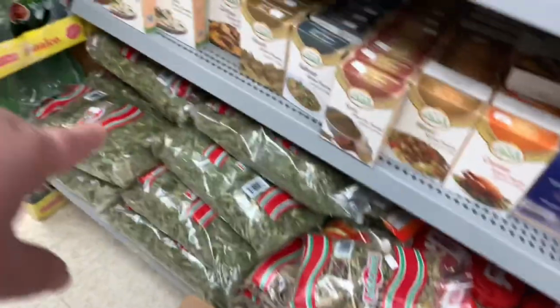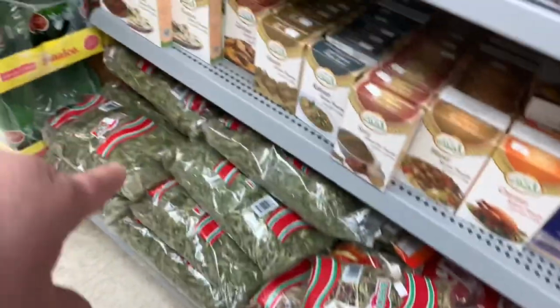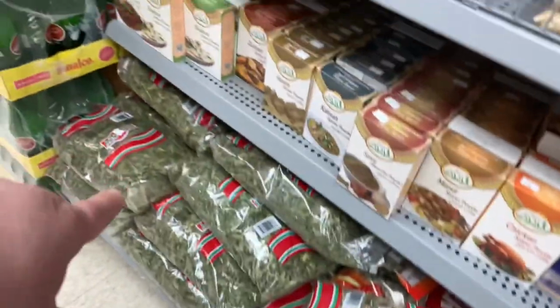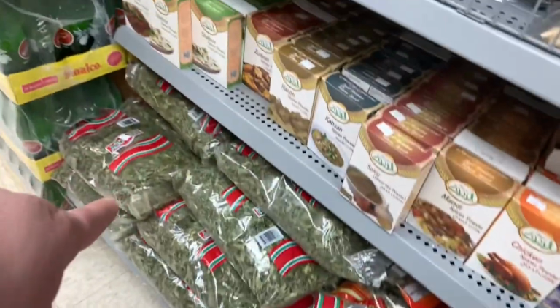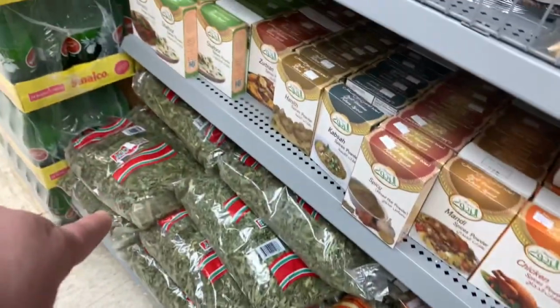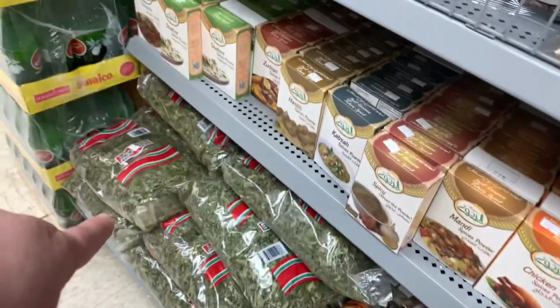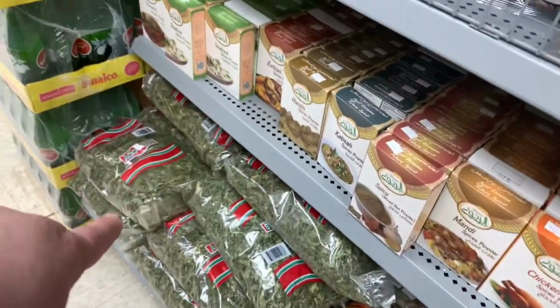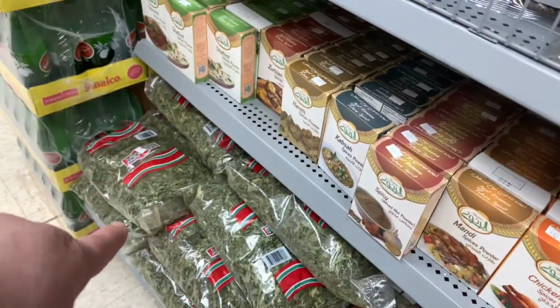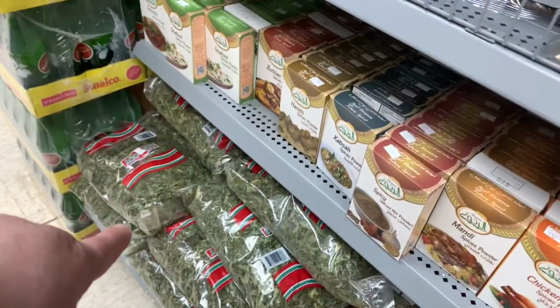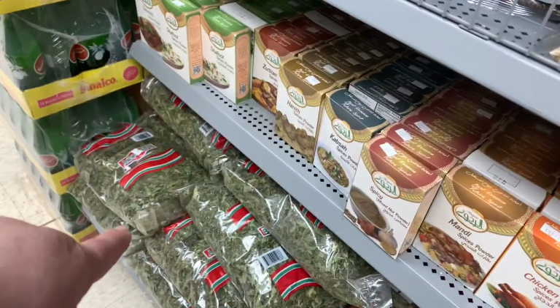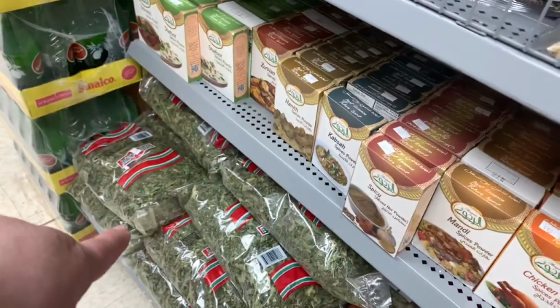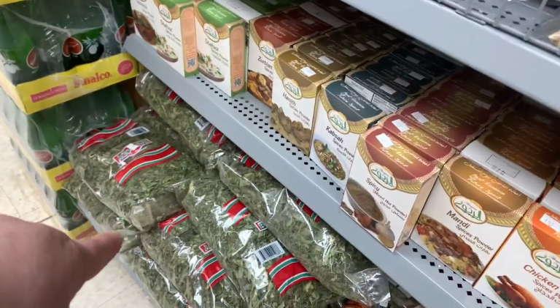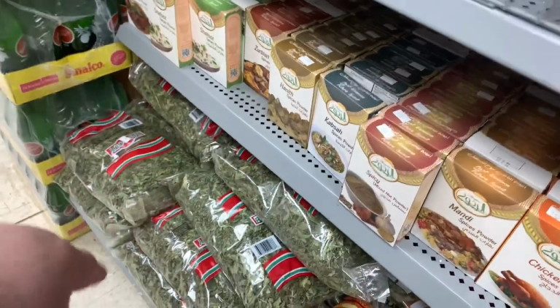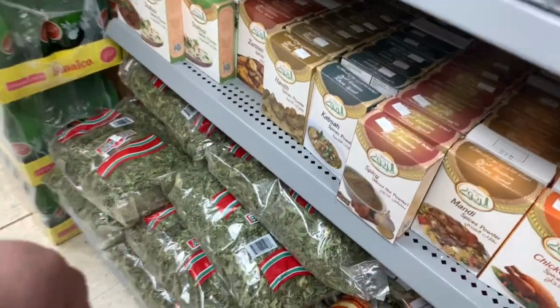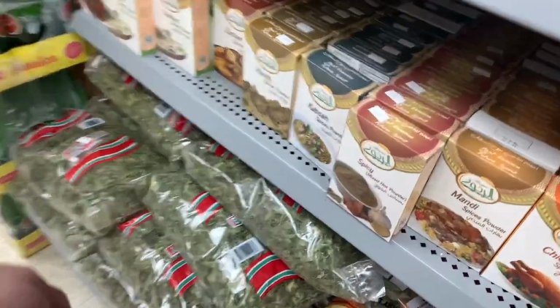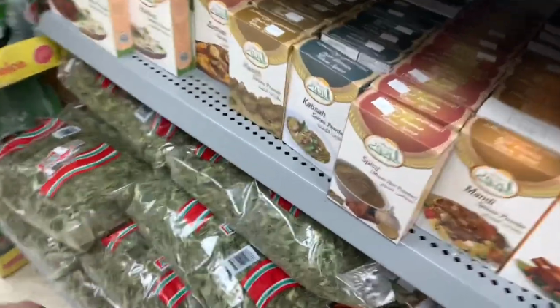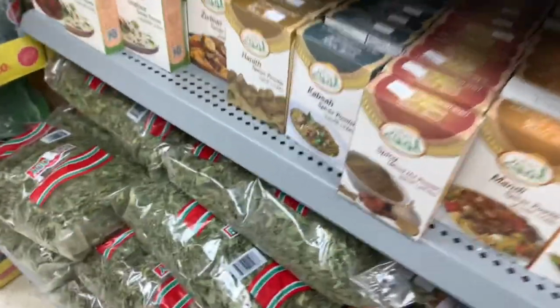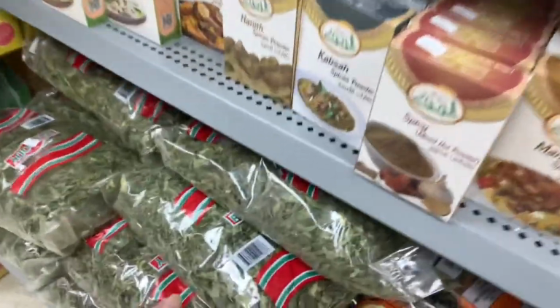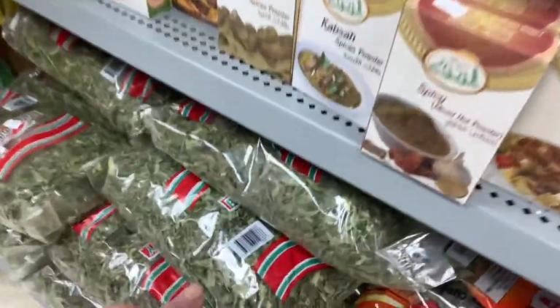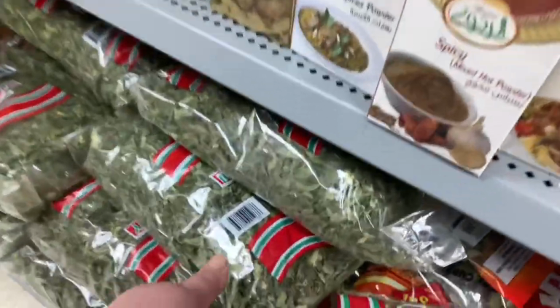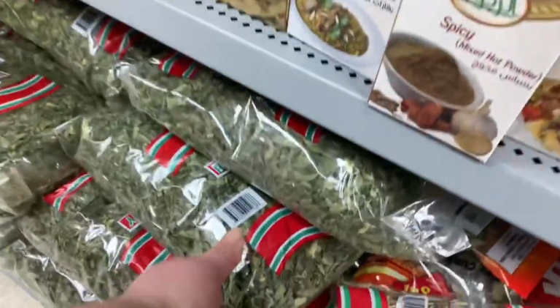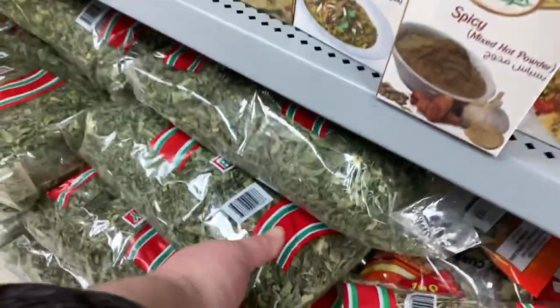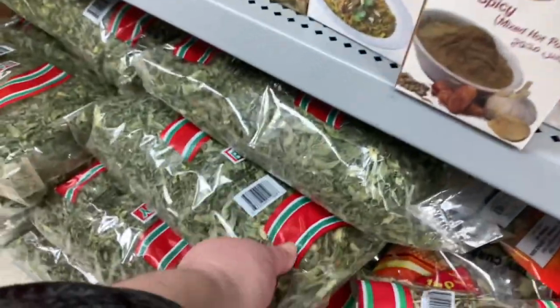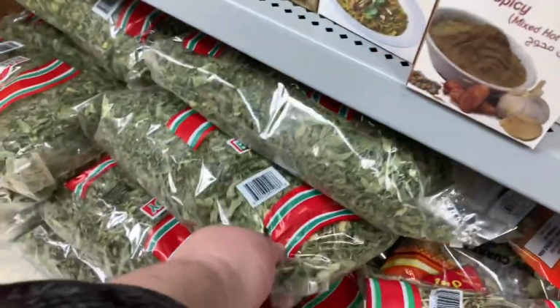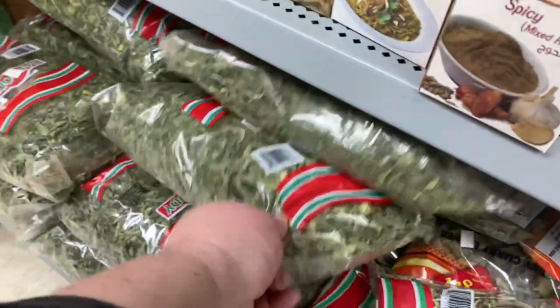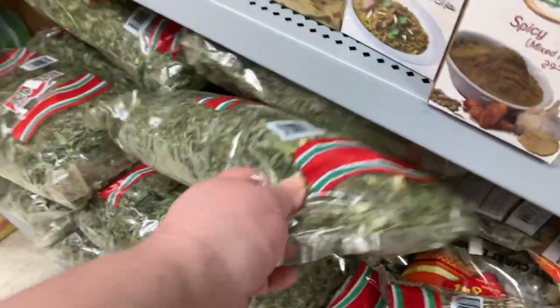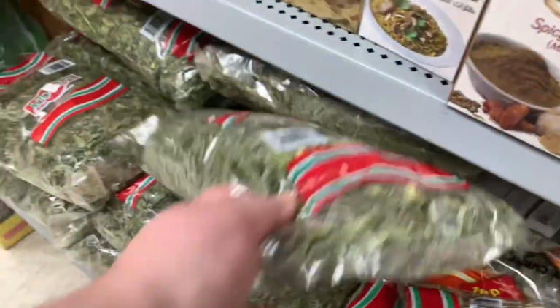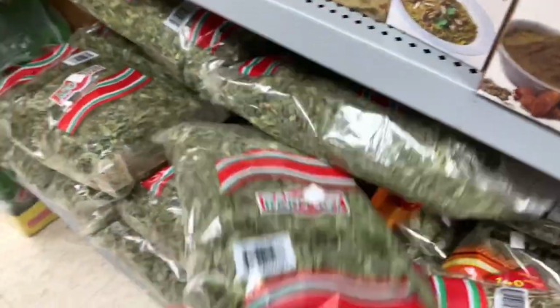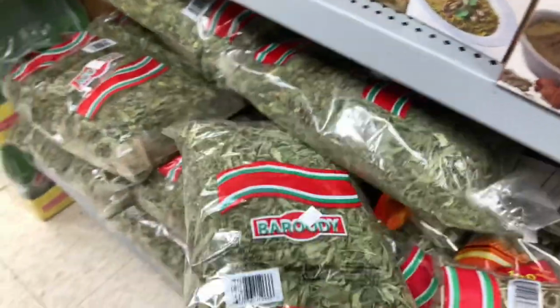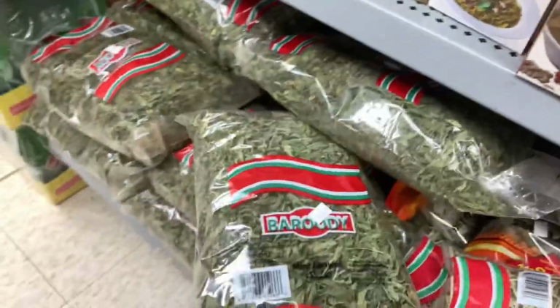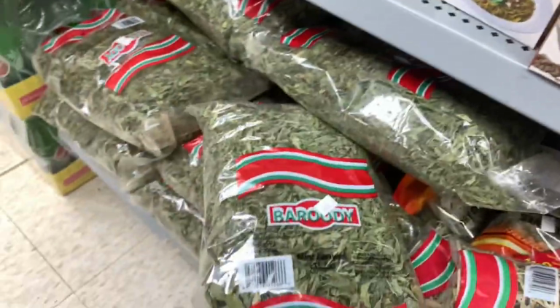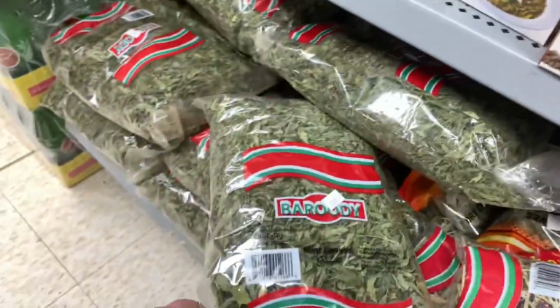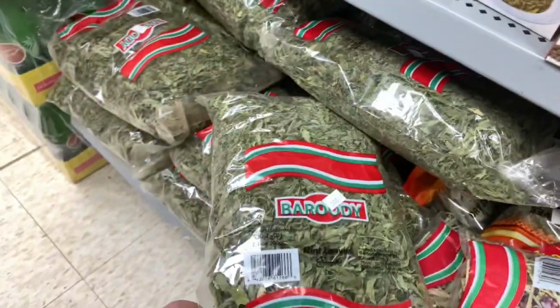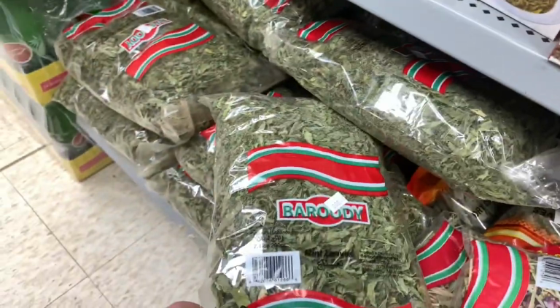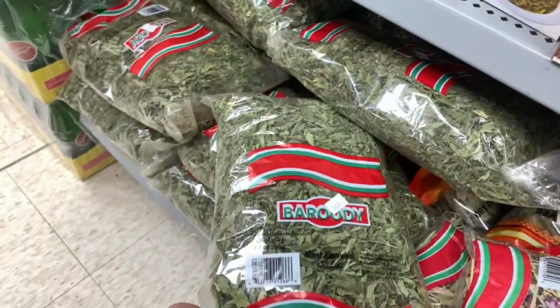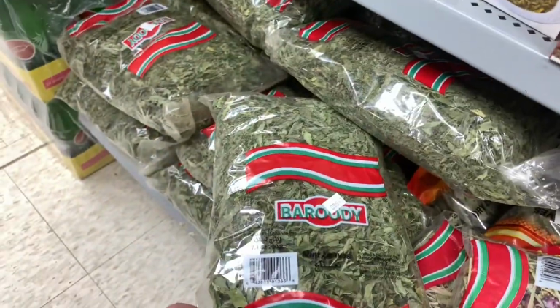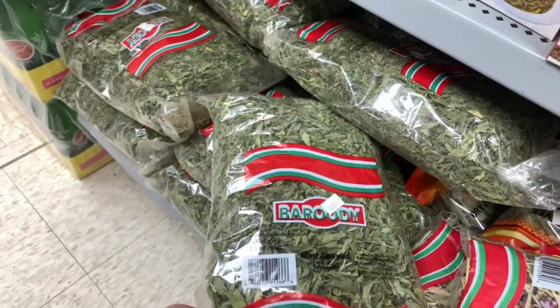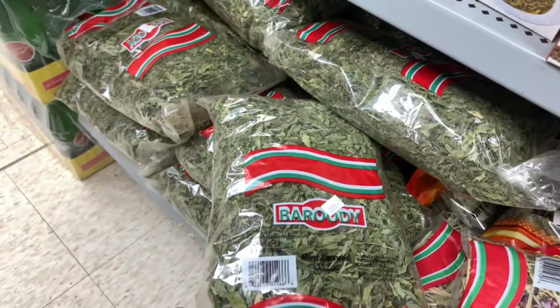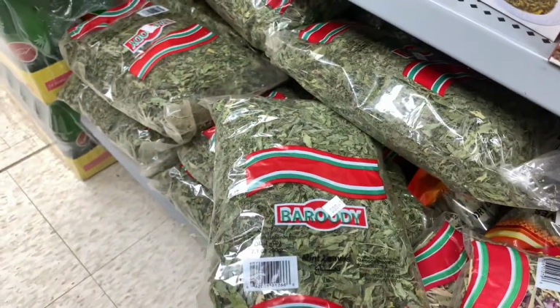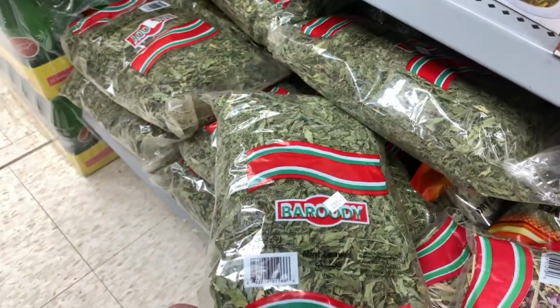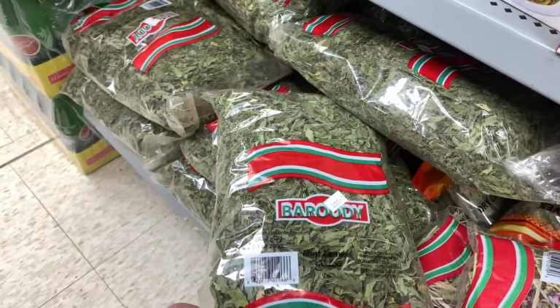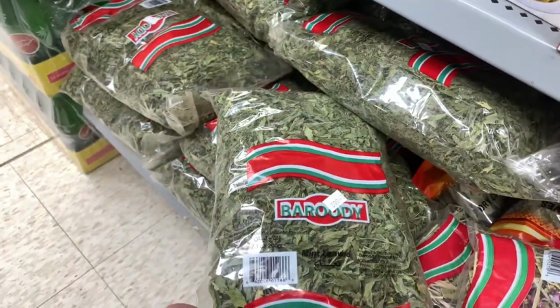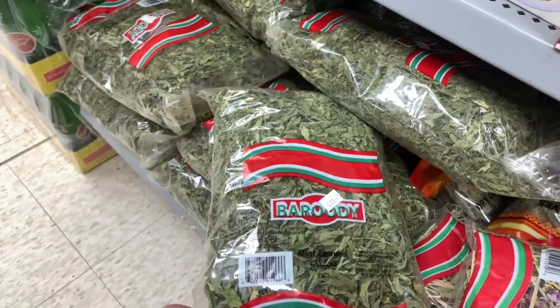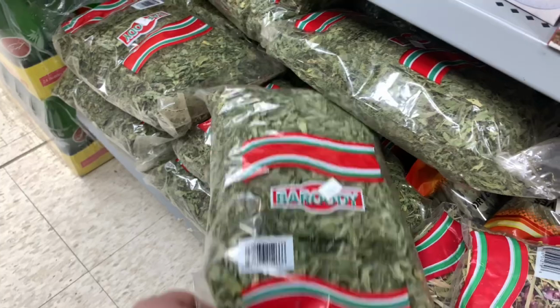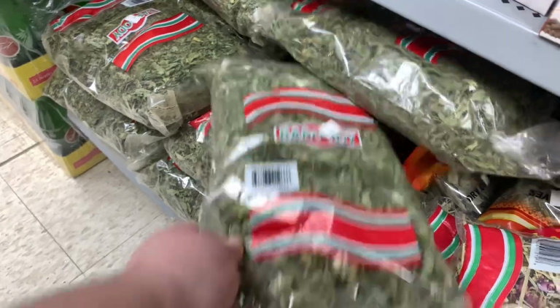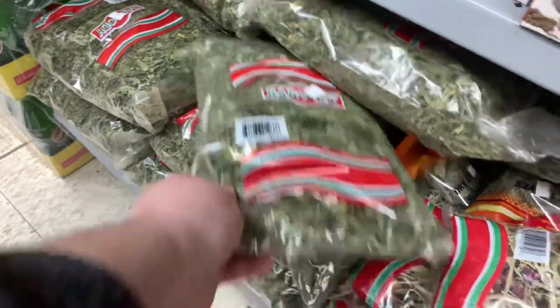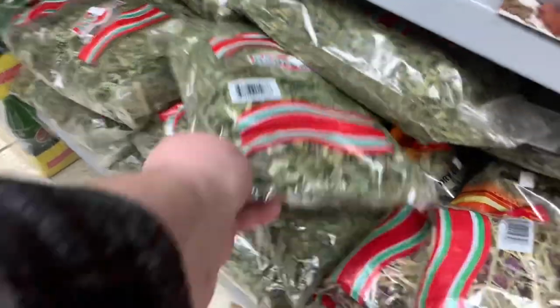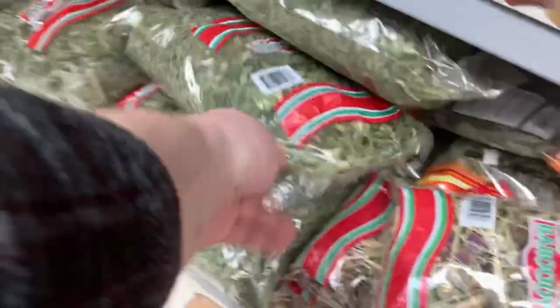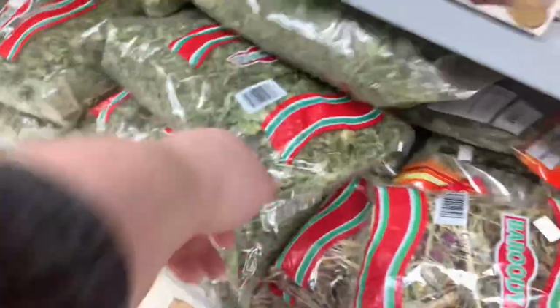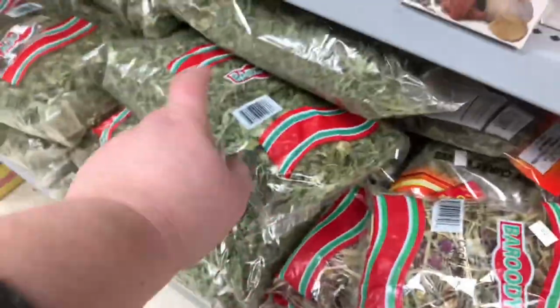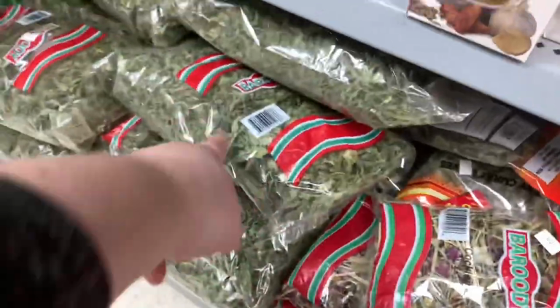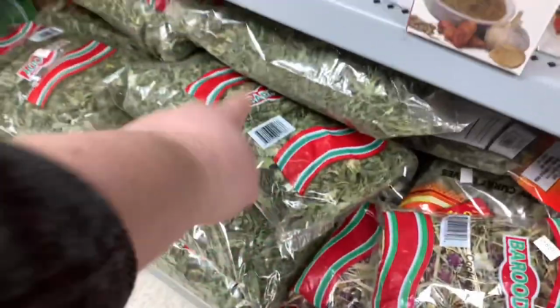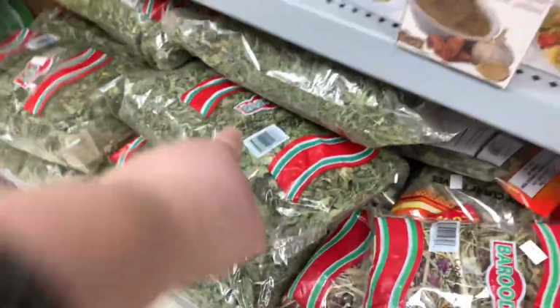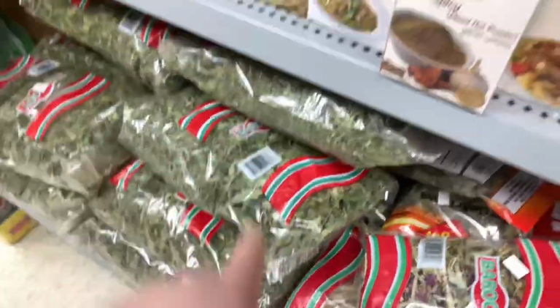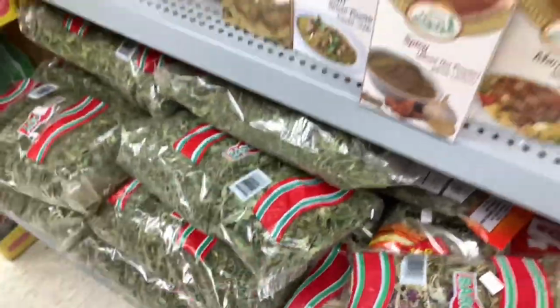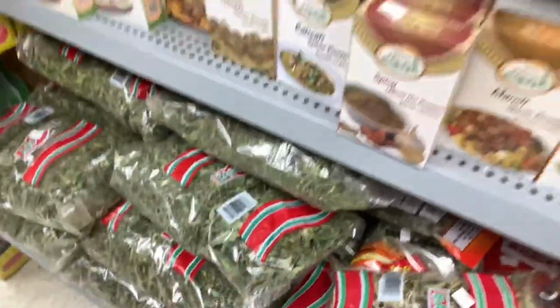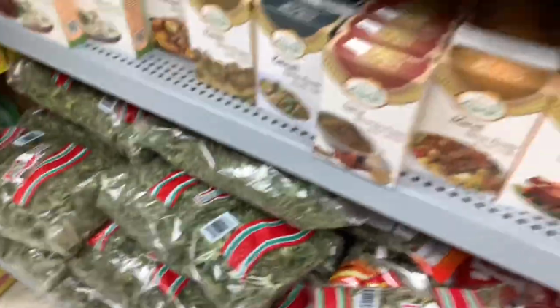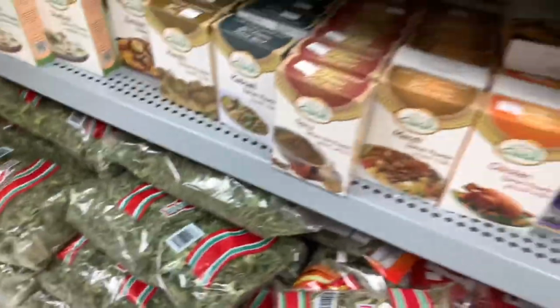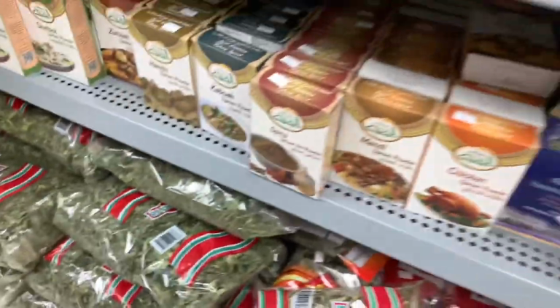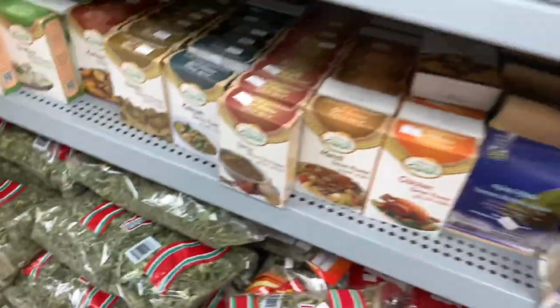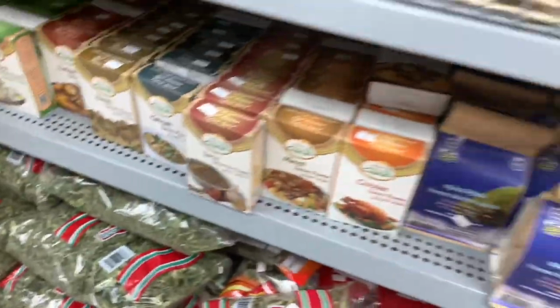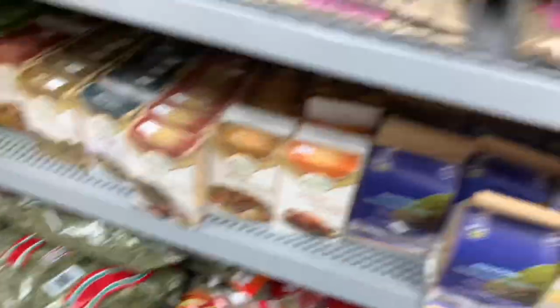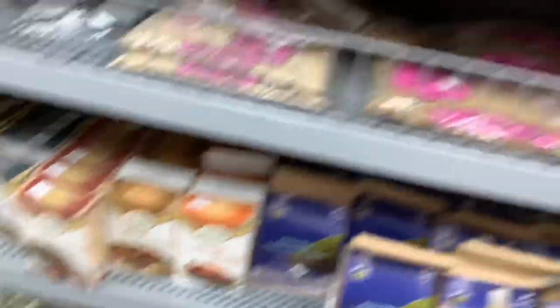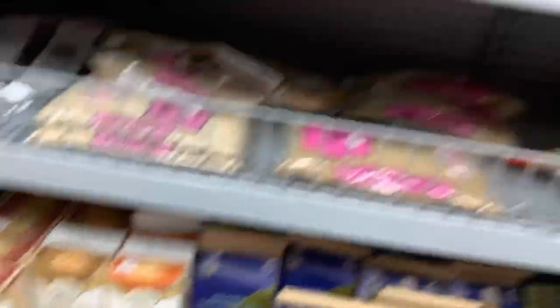Lots of spices. These are more Indian spices here. And this looks like the spinach they put in the spinach pie, but I don't know if it is.